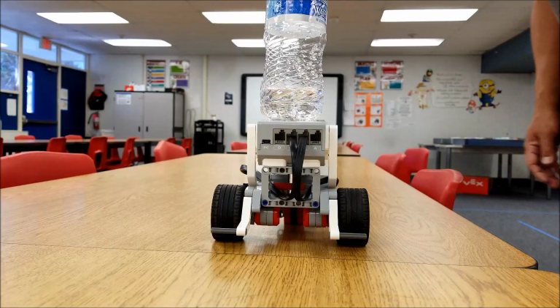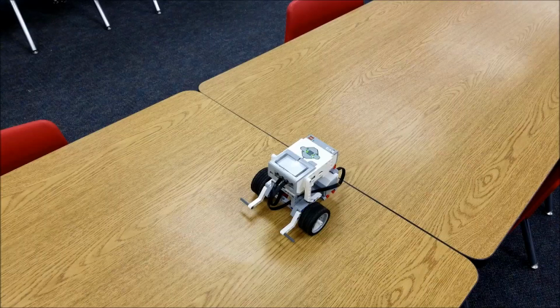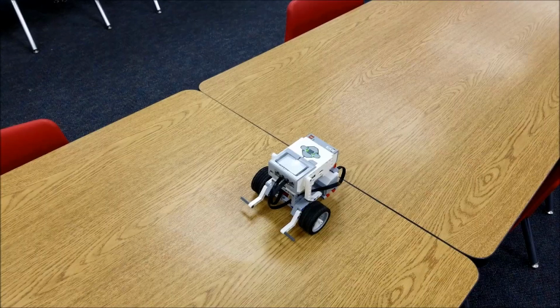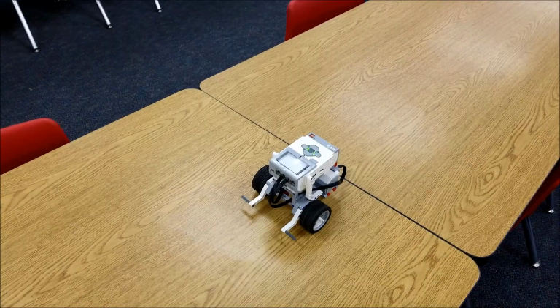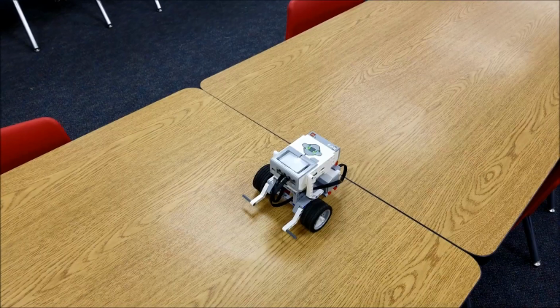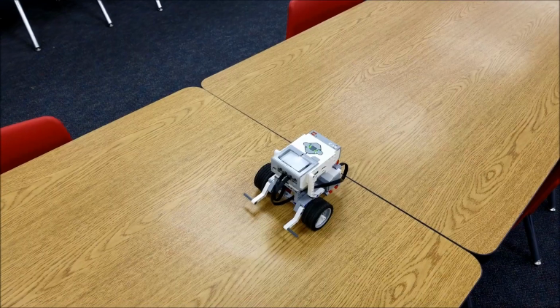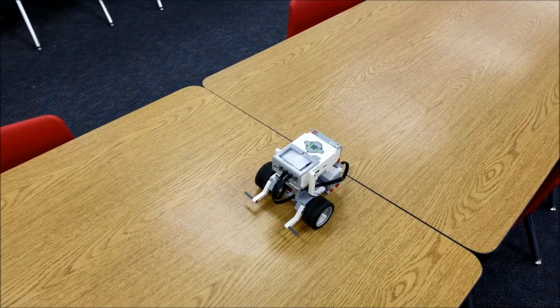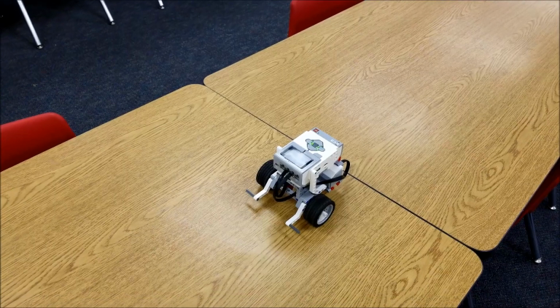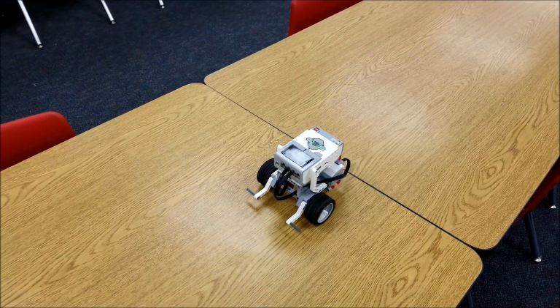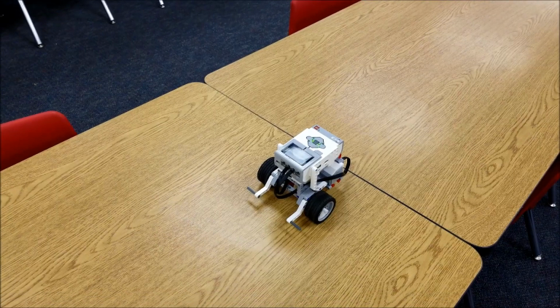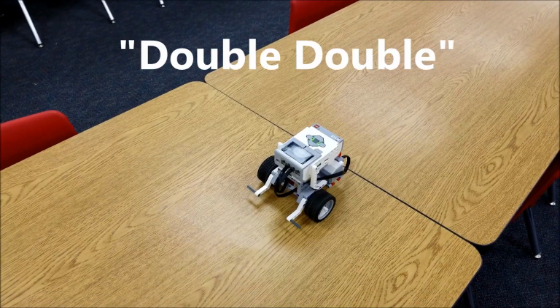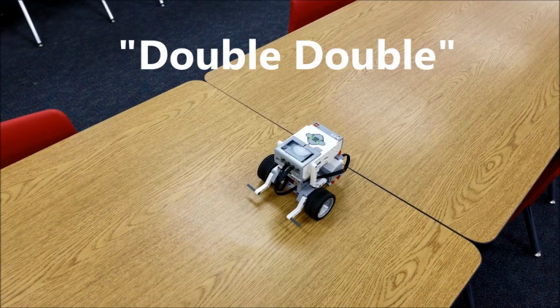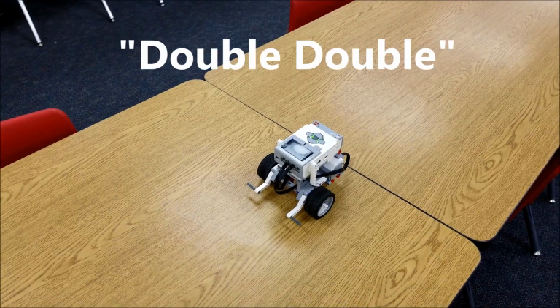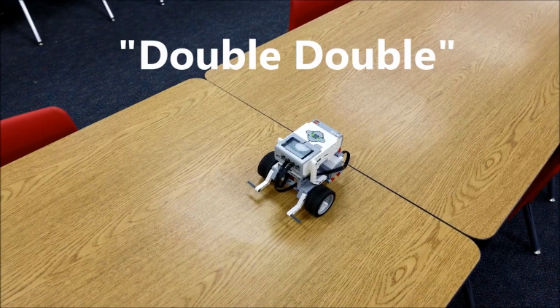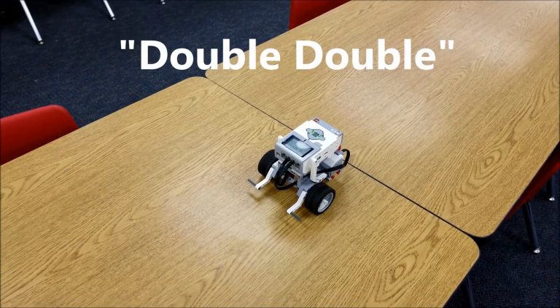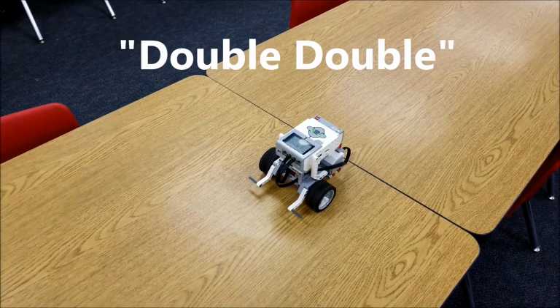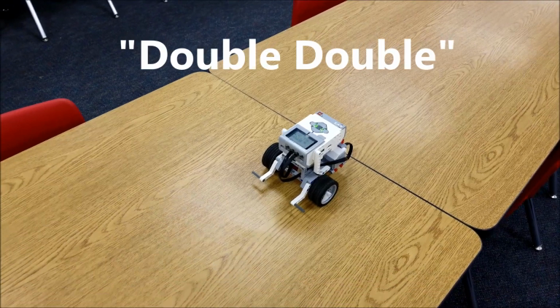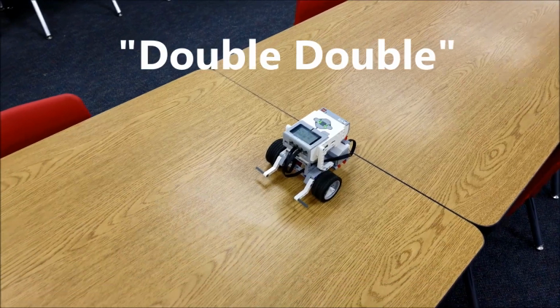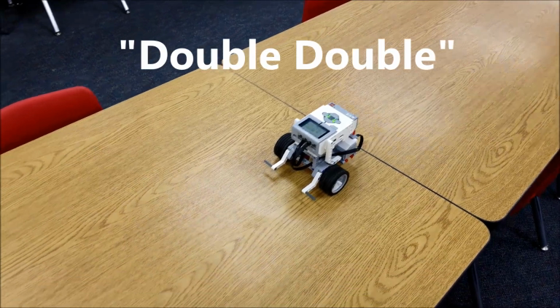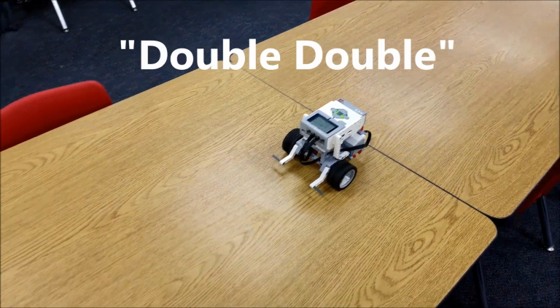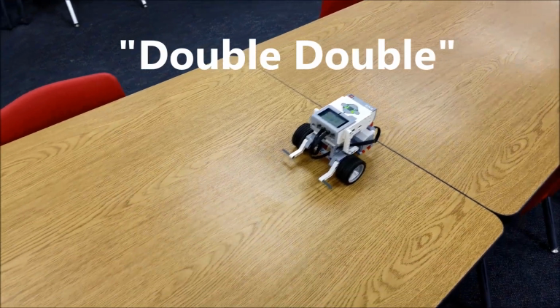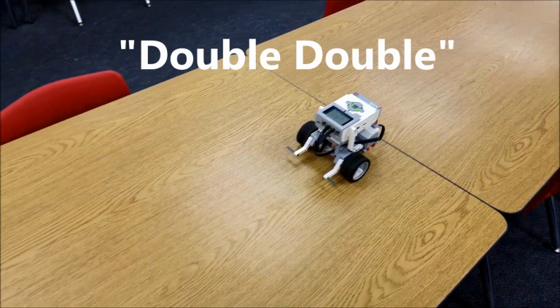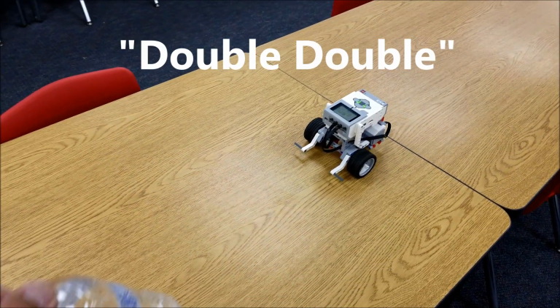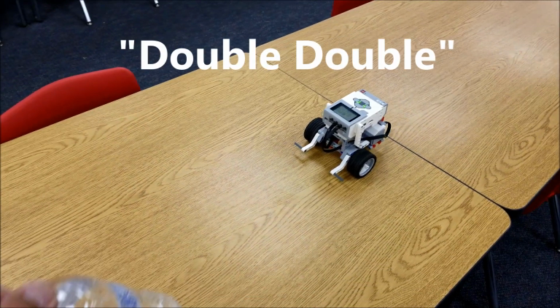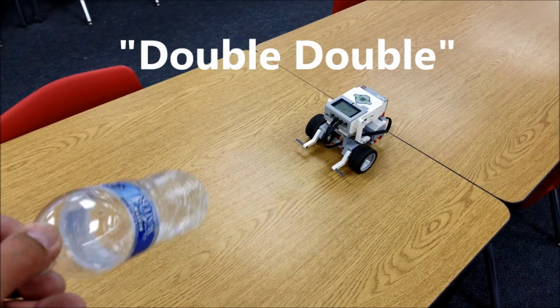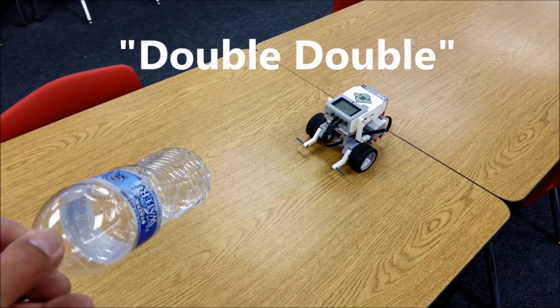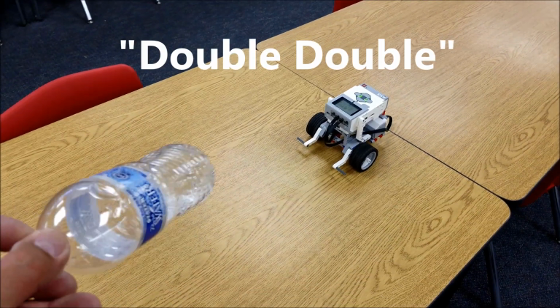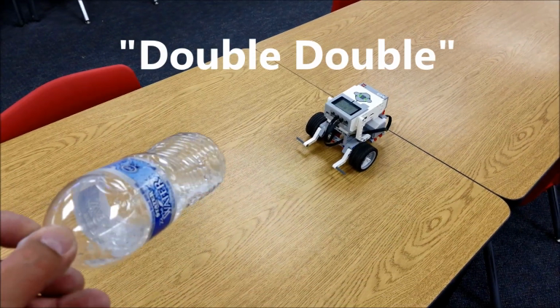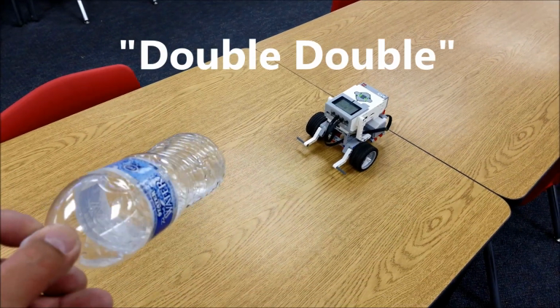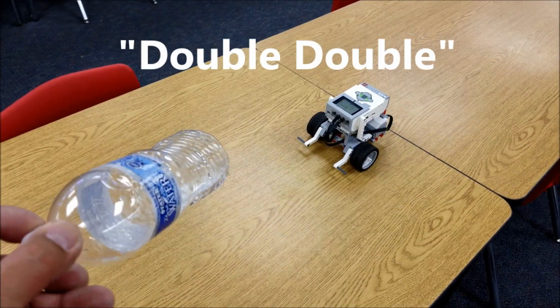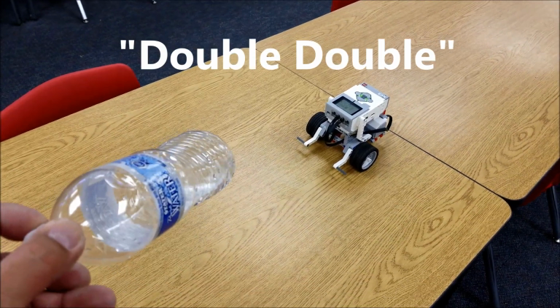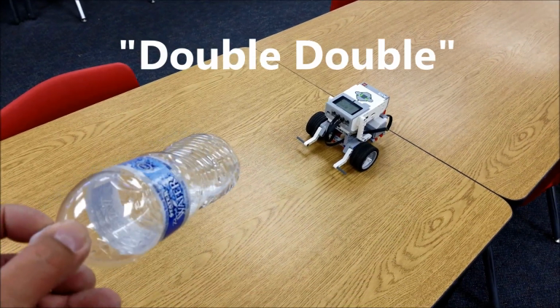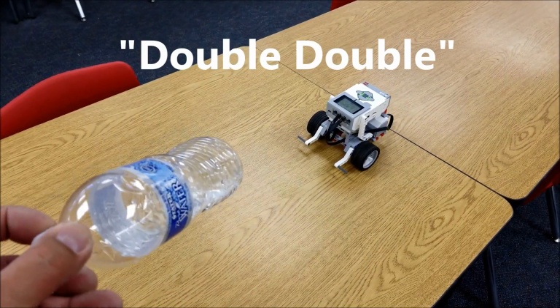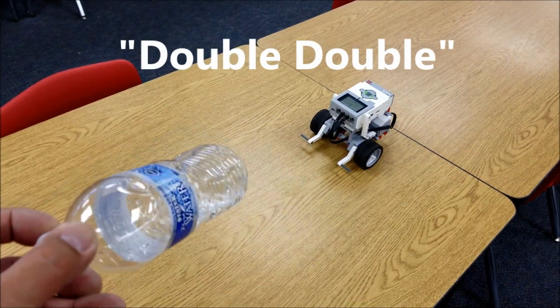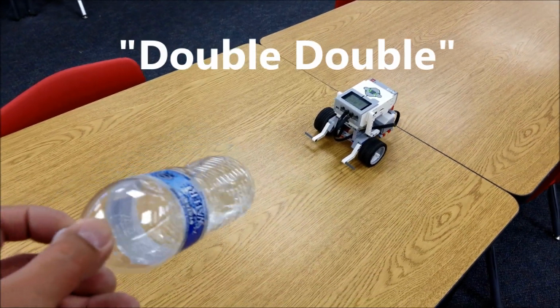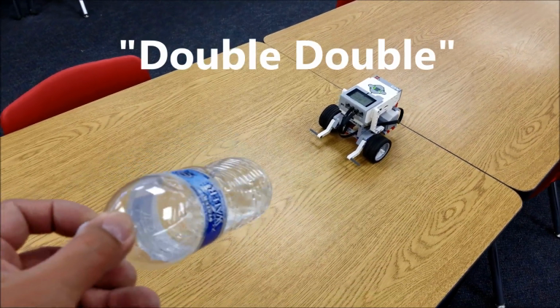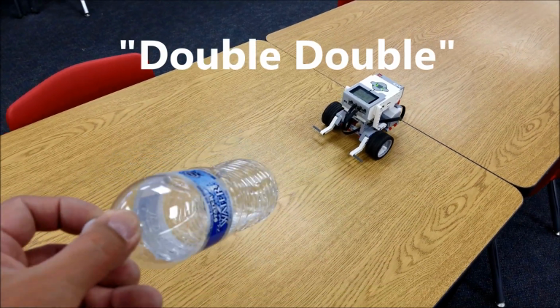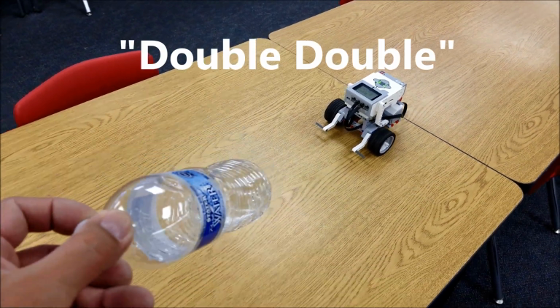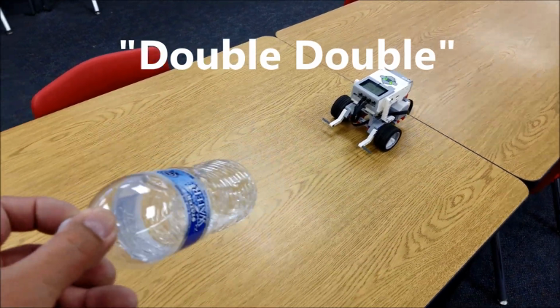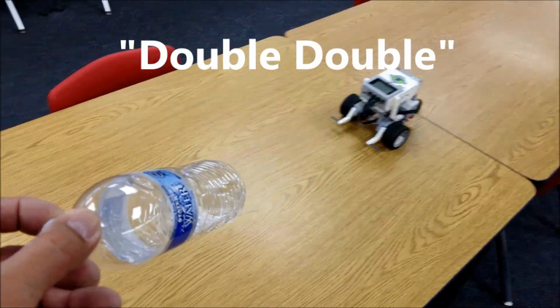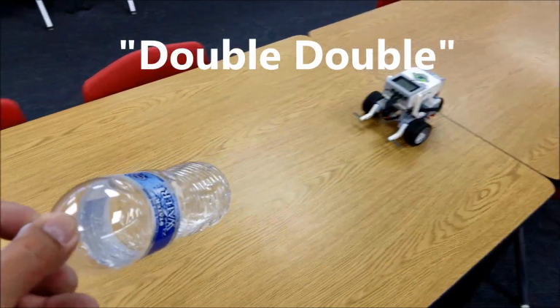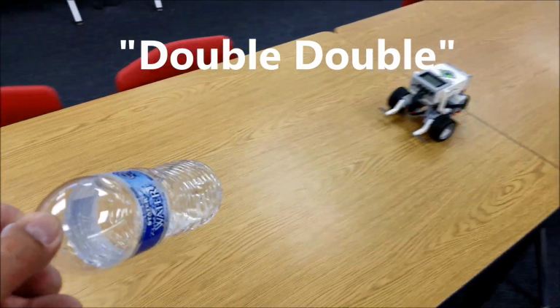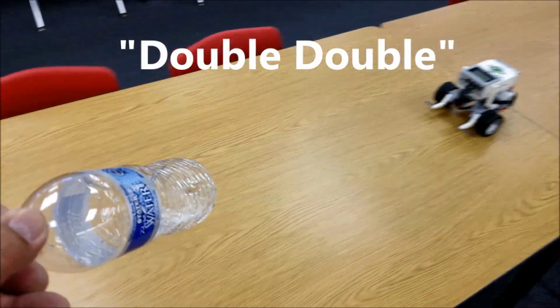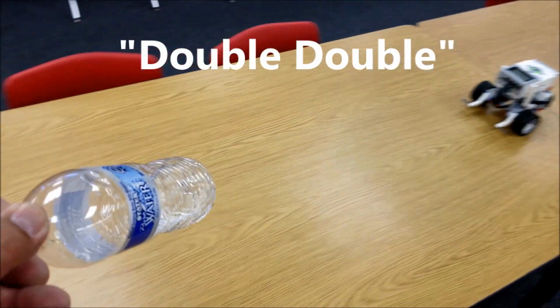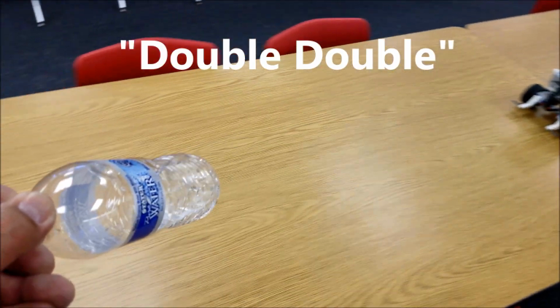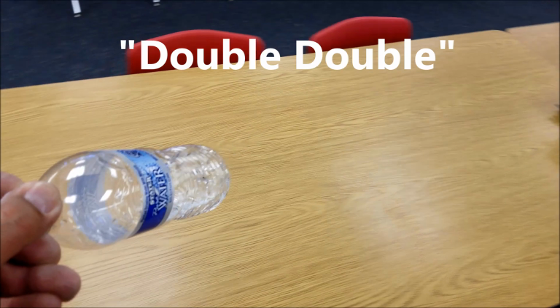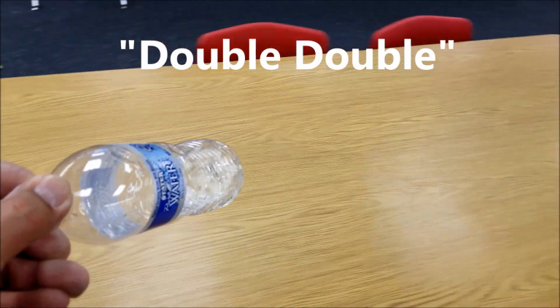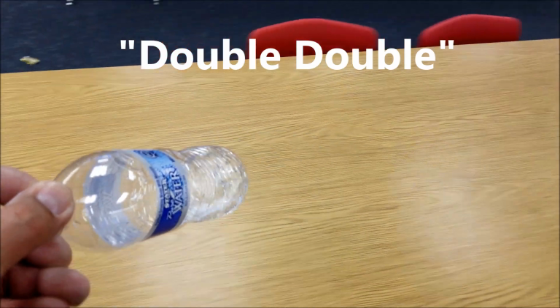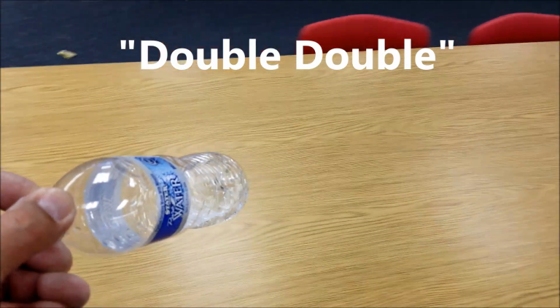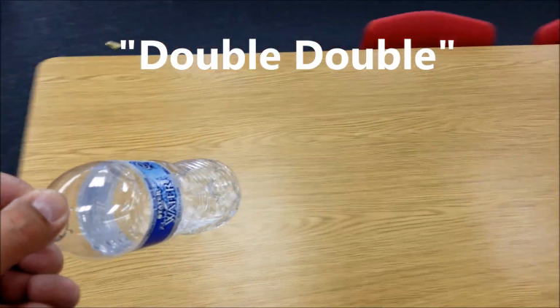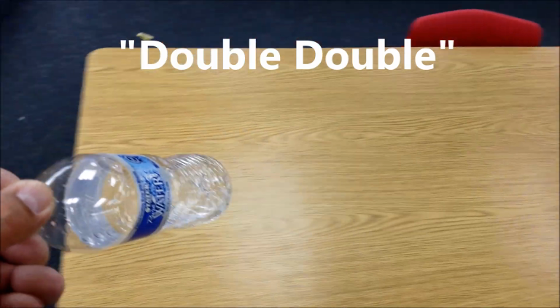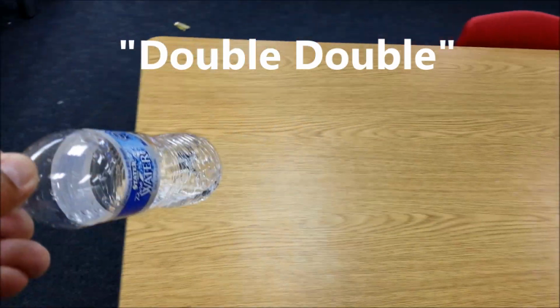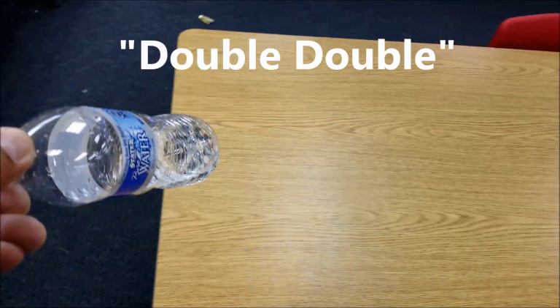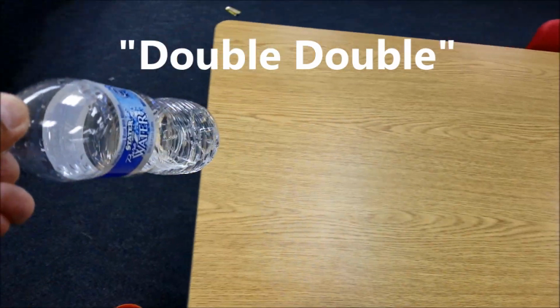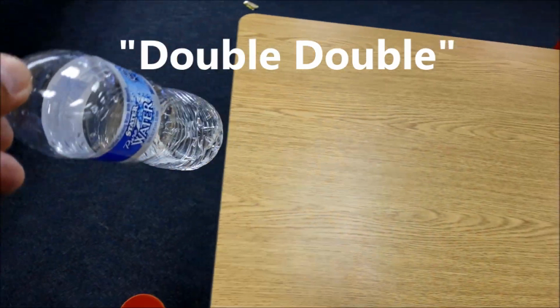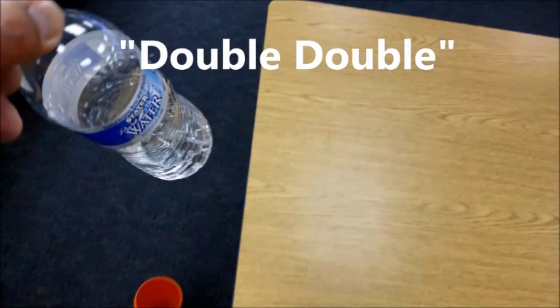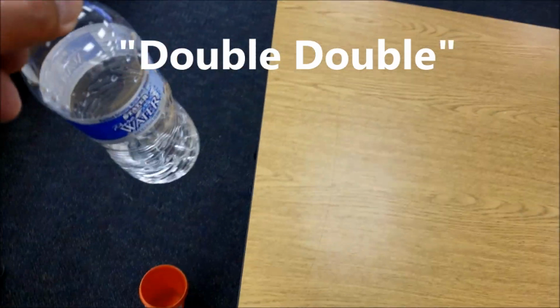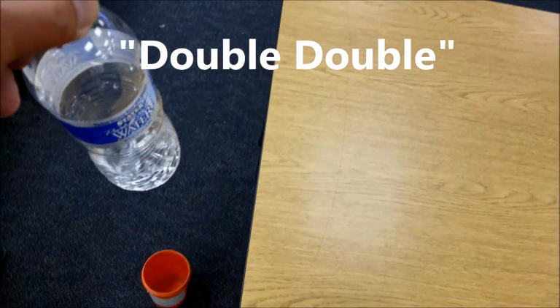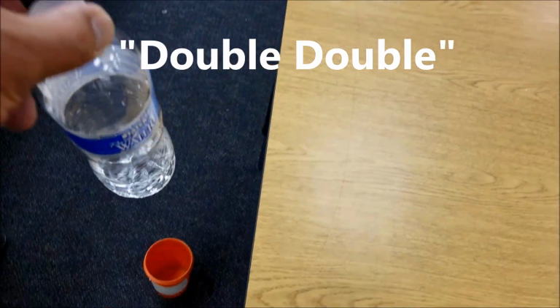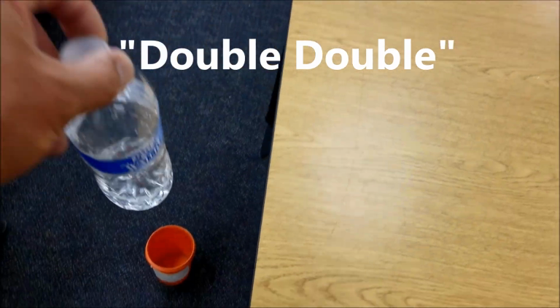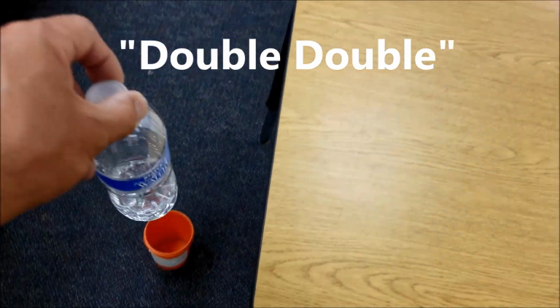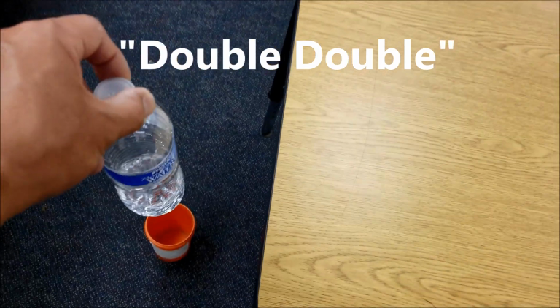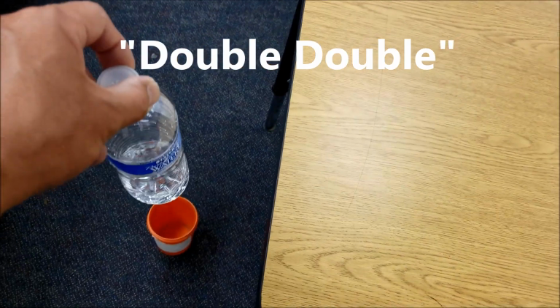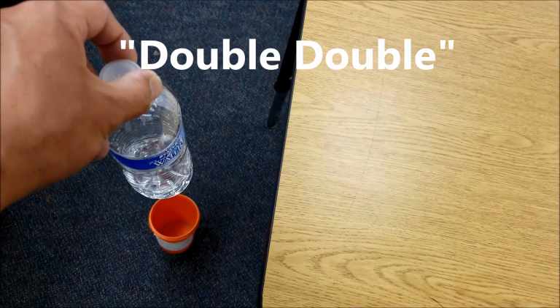This one's called Double Double. I'm going to flip this bottle, the robot's going to push it, and it's going to go into the cup.